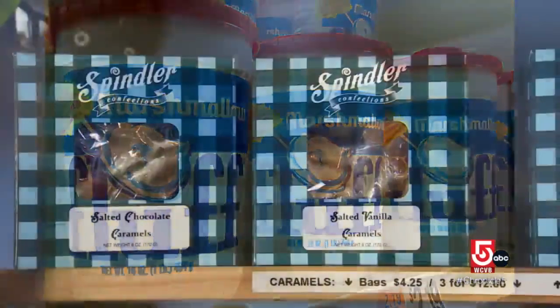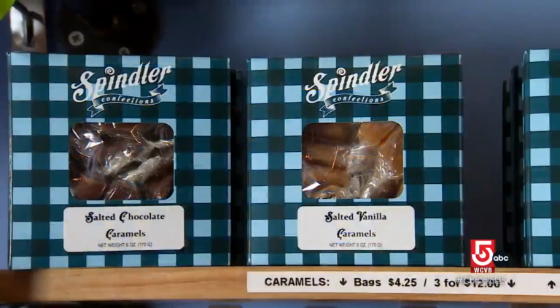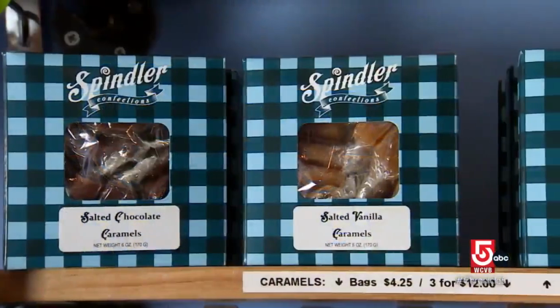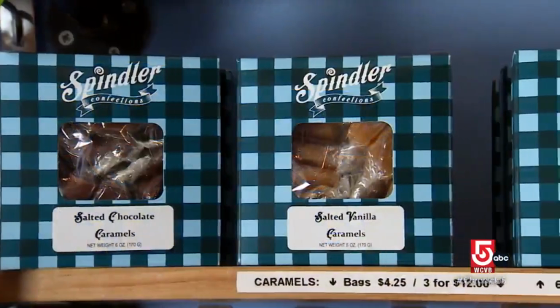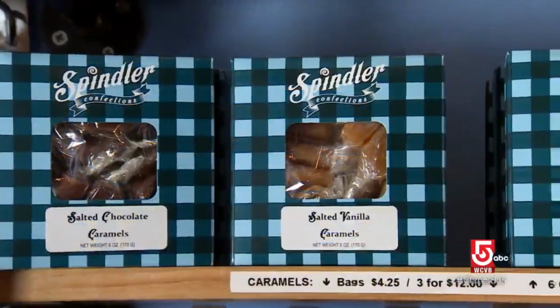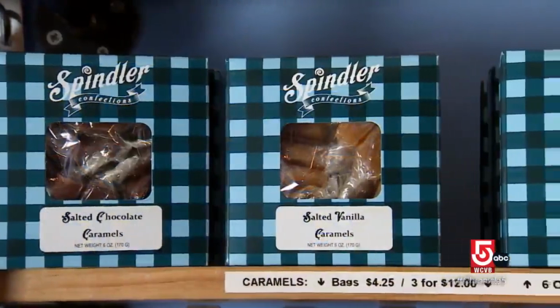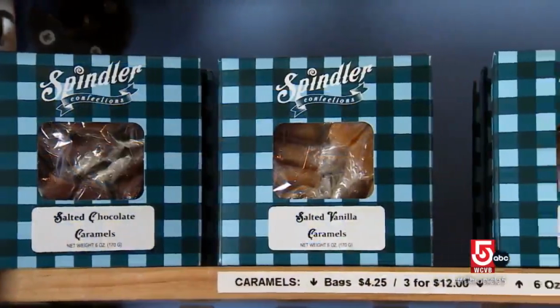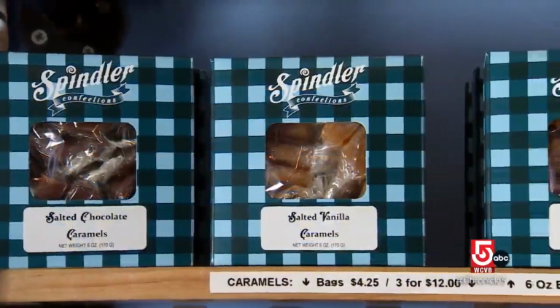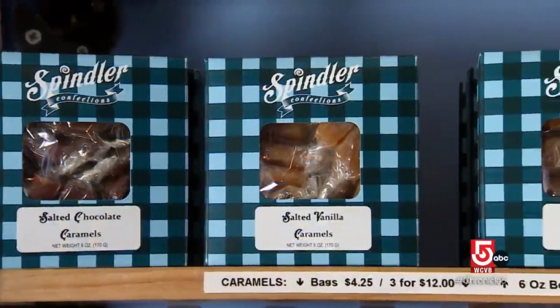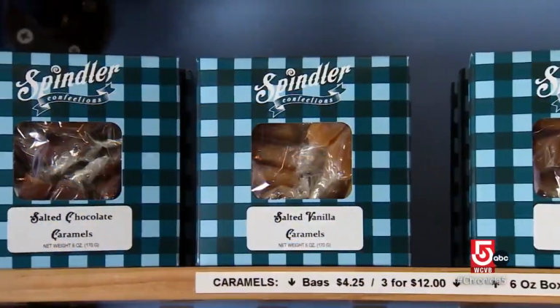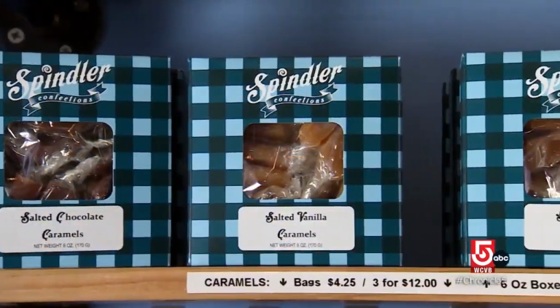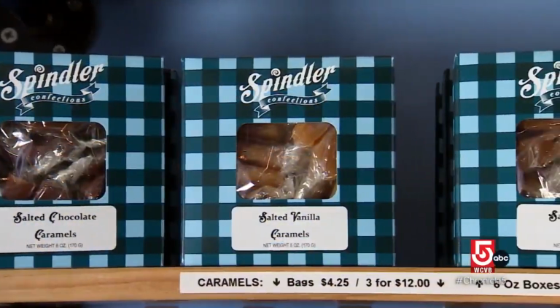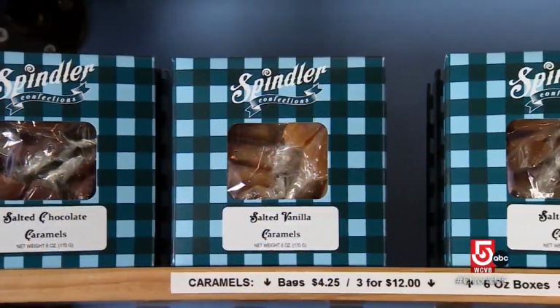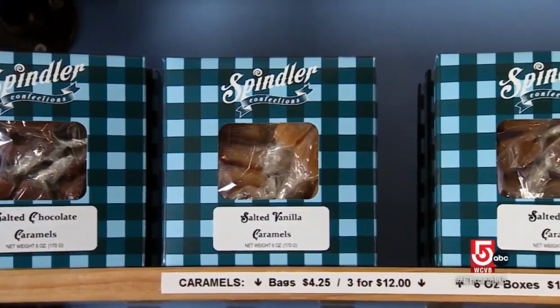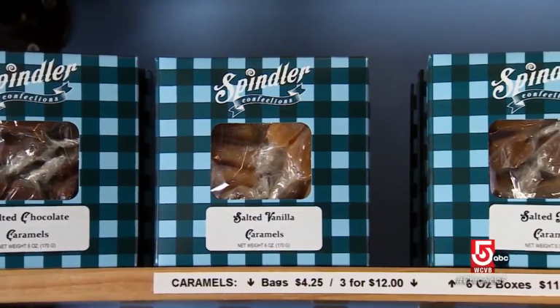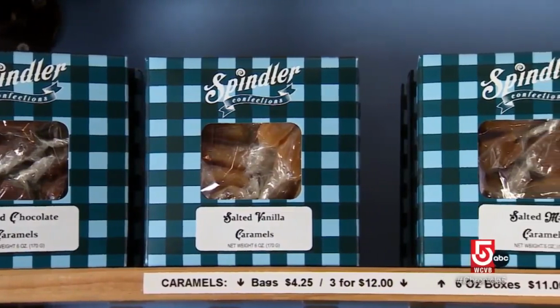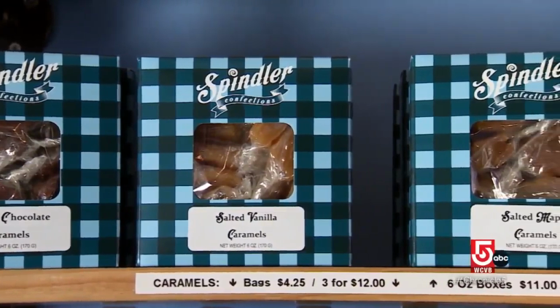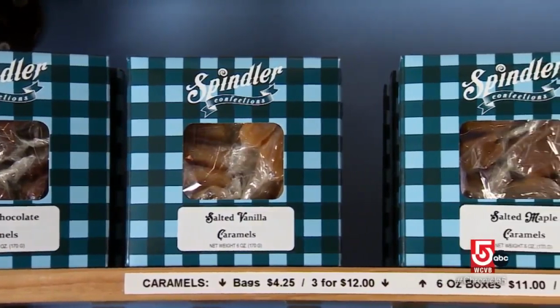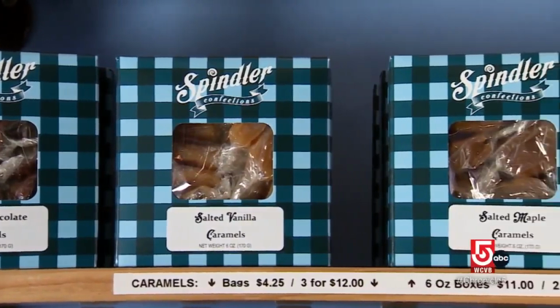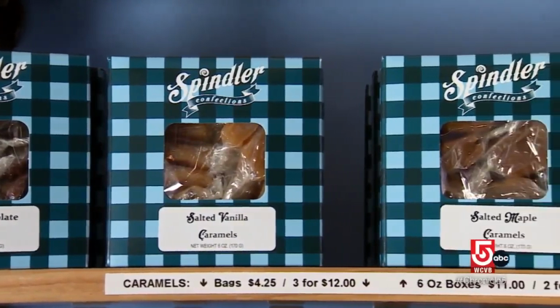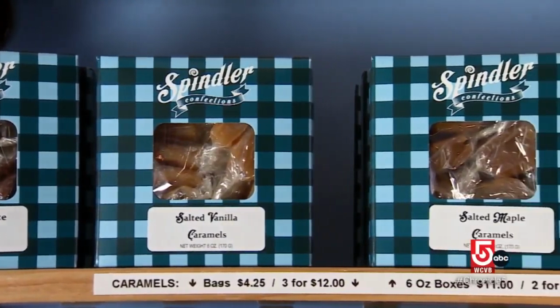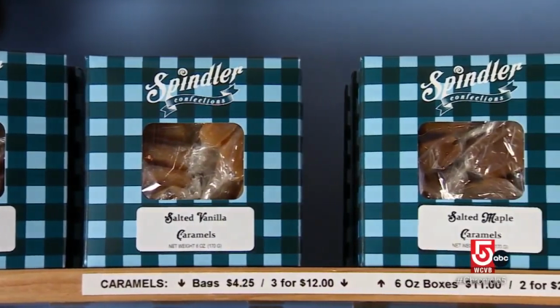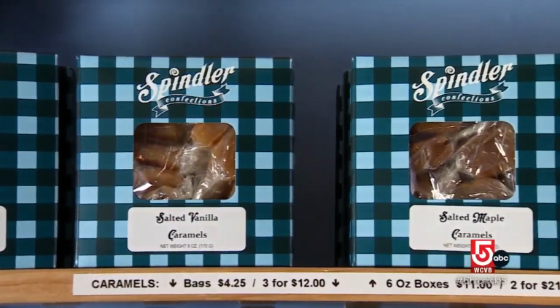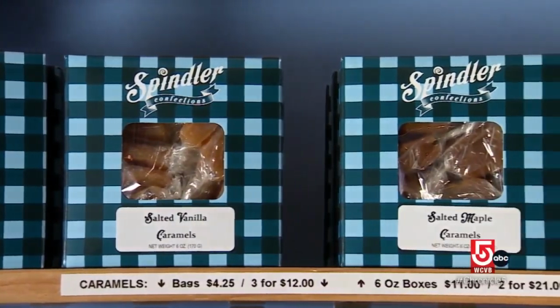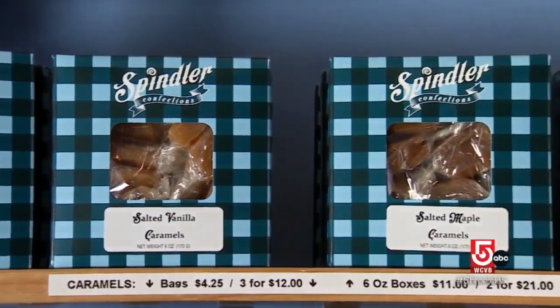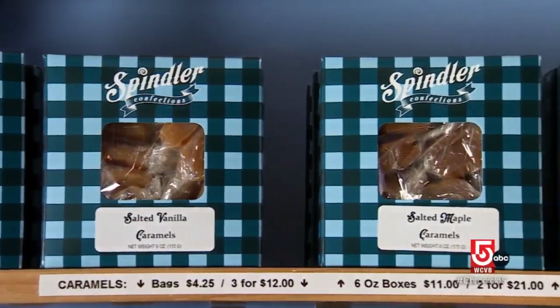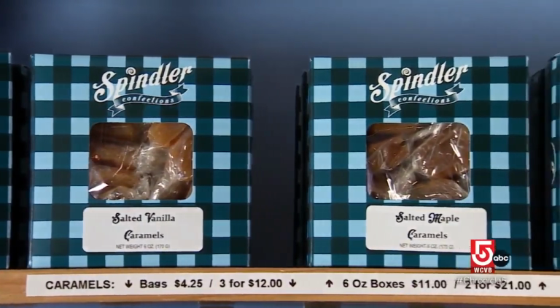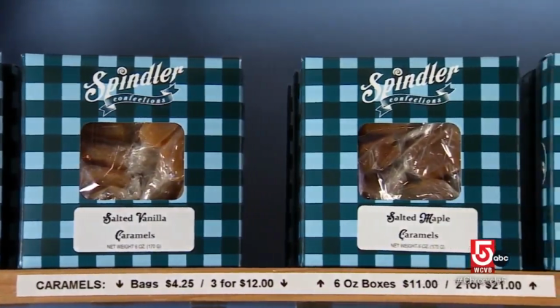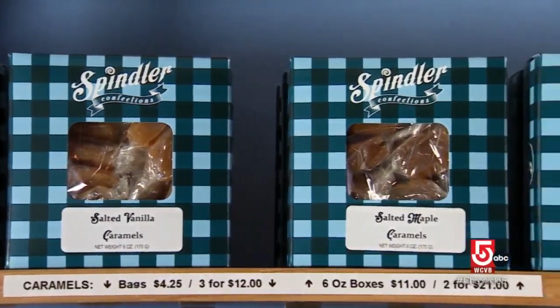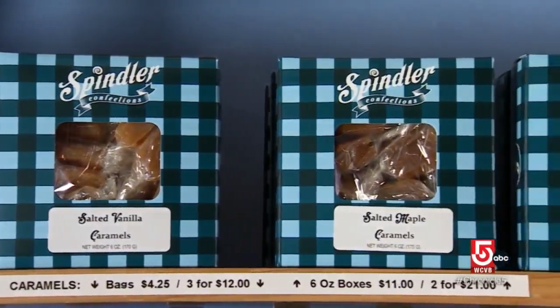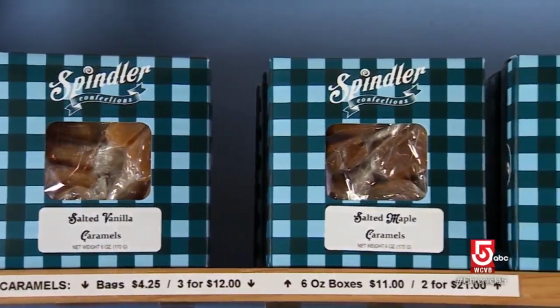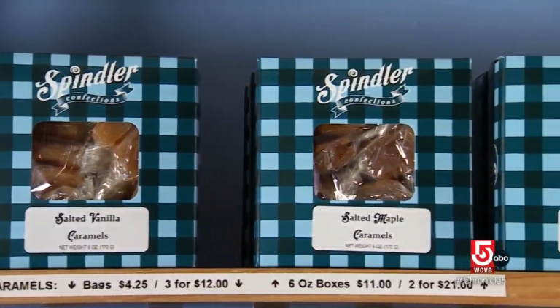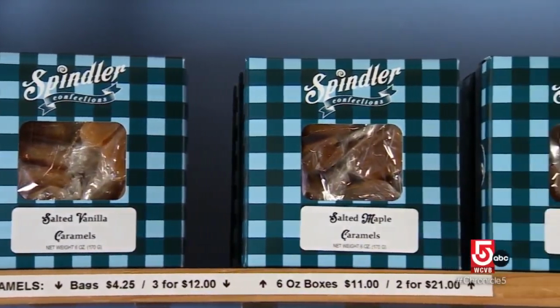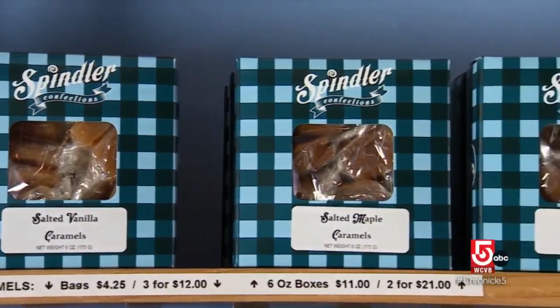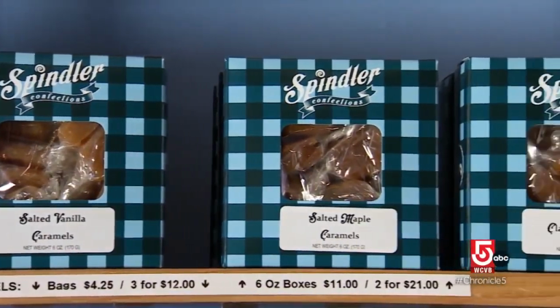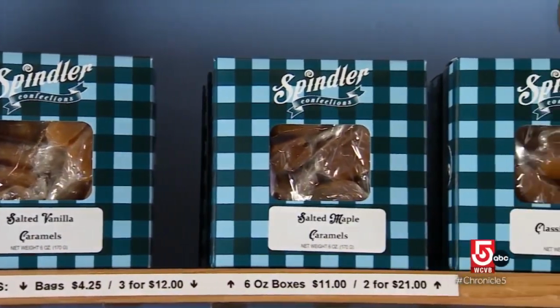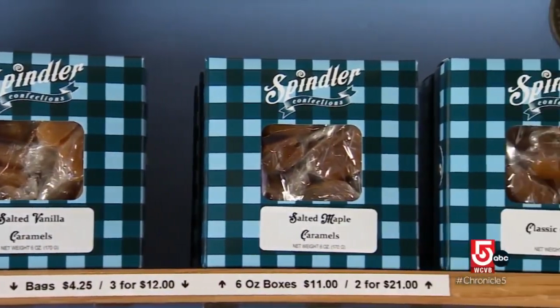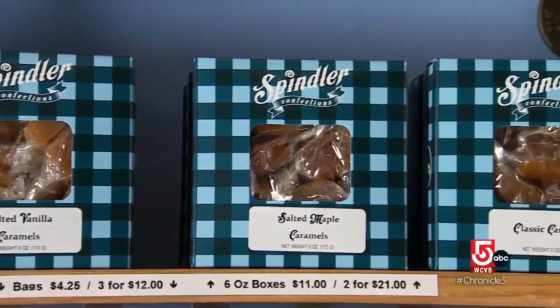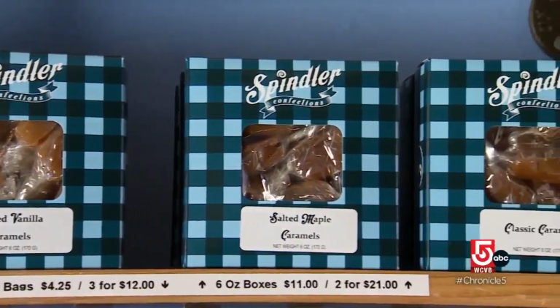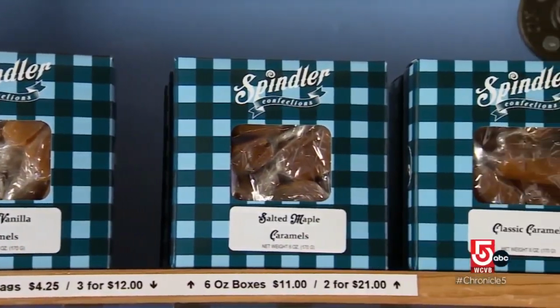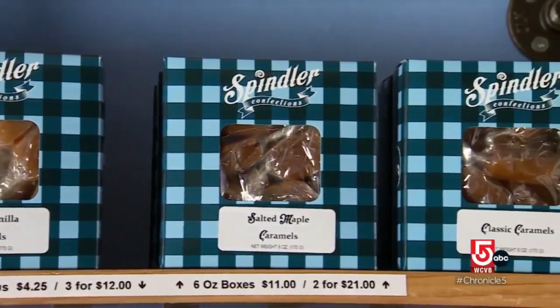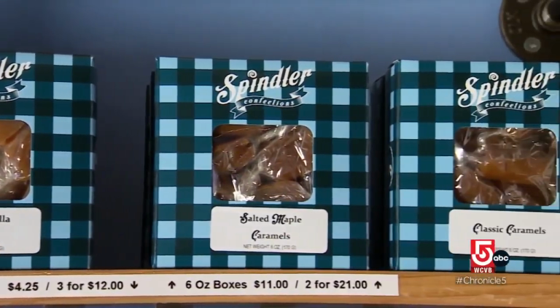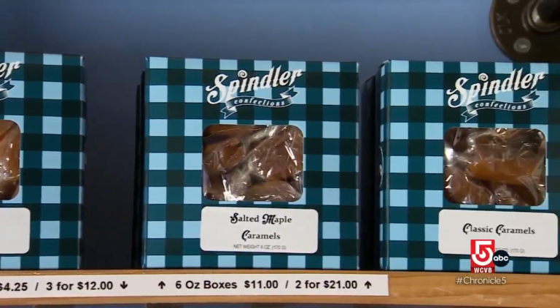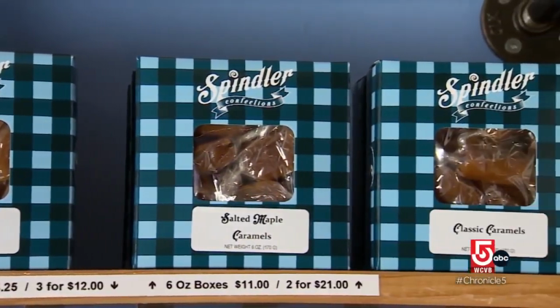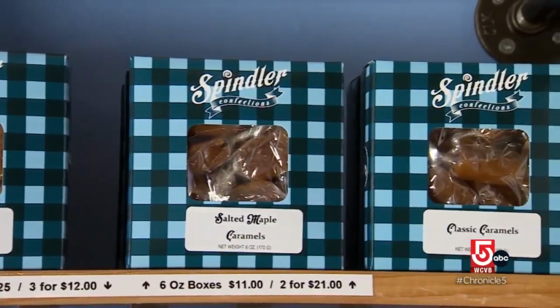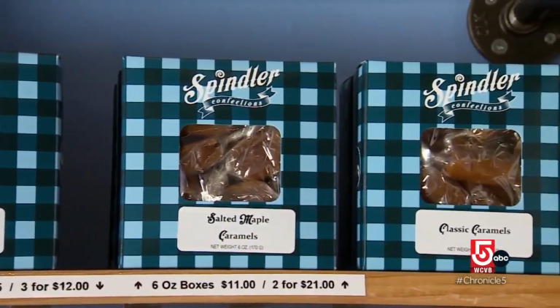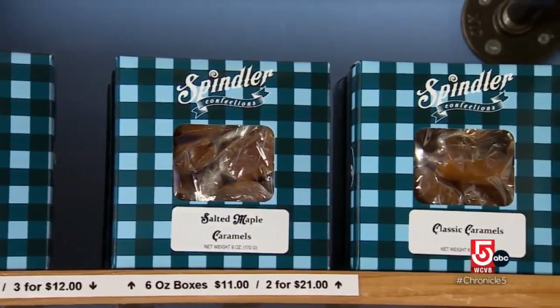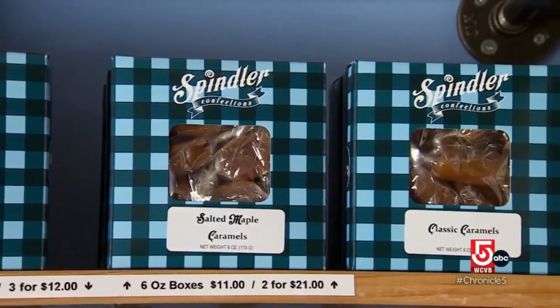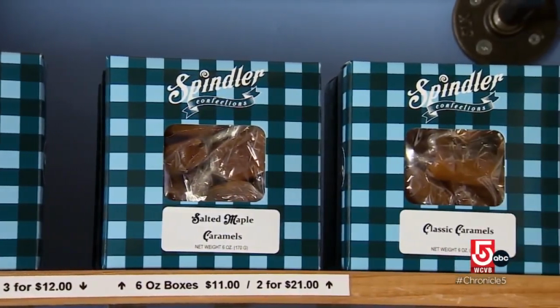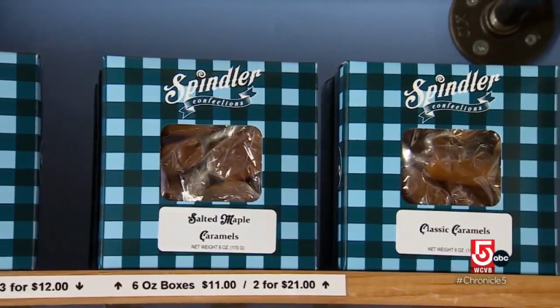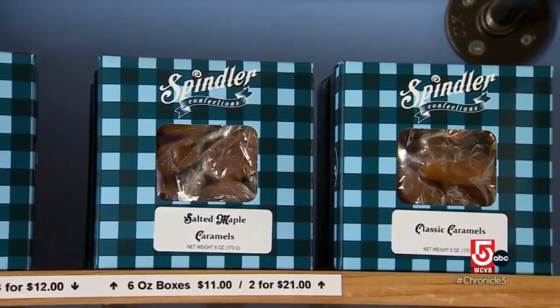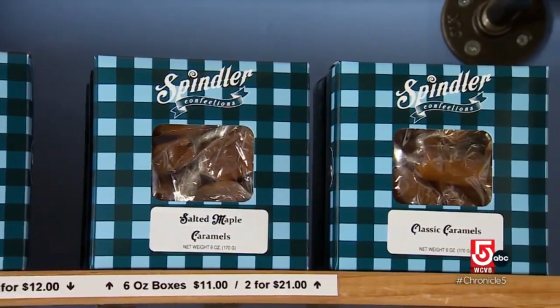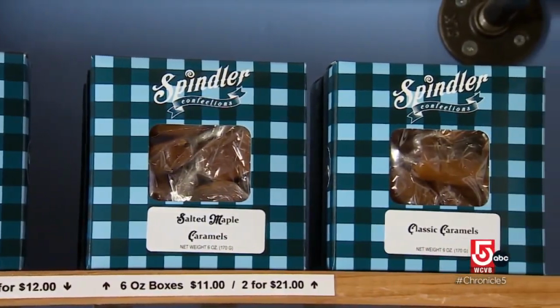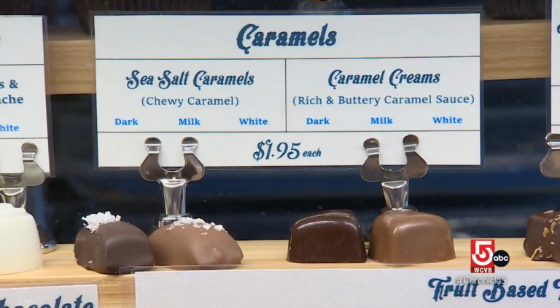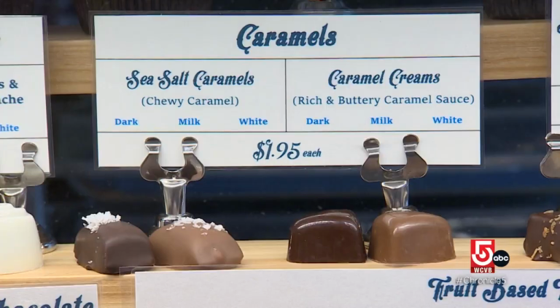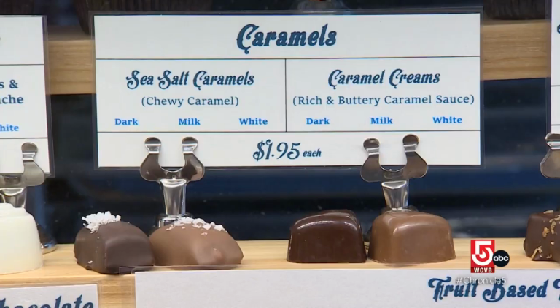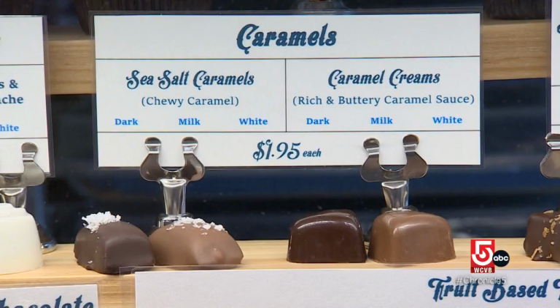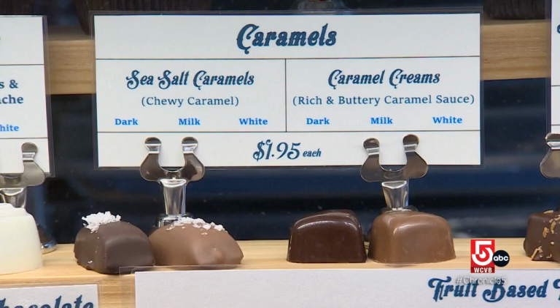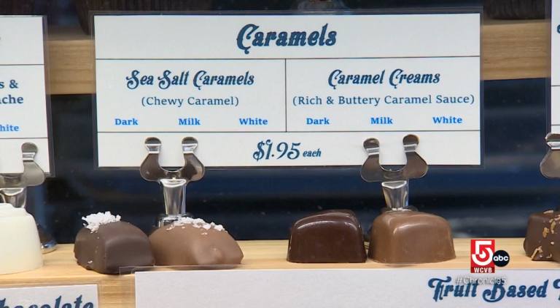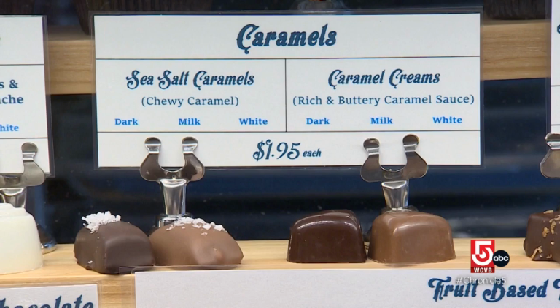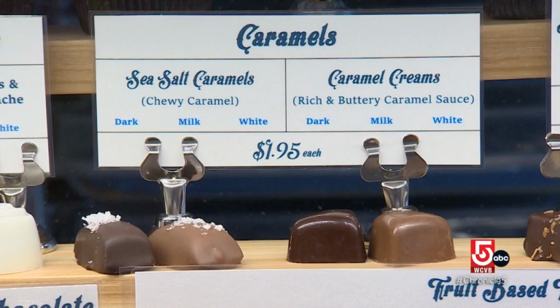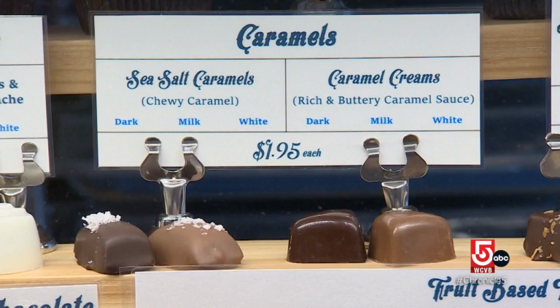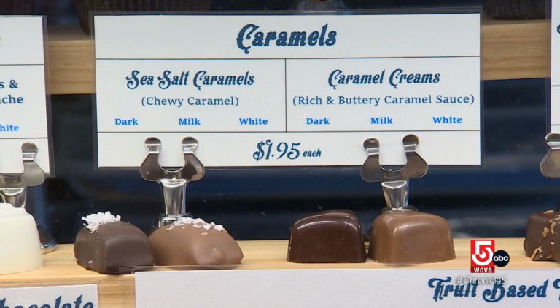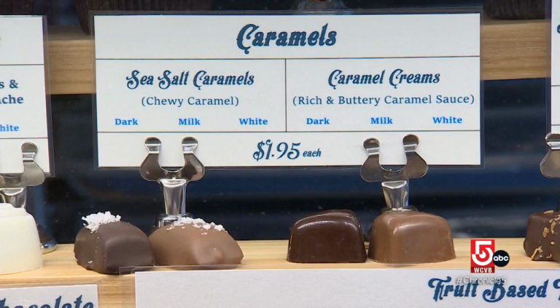Which is true for Spindler's own handcrafted confections too. We're really known for our caramel — we do chocolate covered caramels, we do caramel creams.